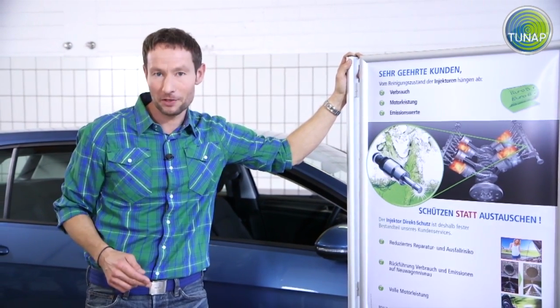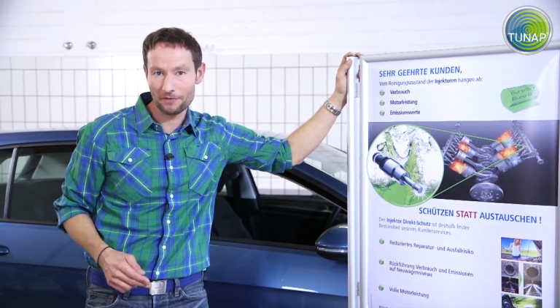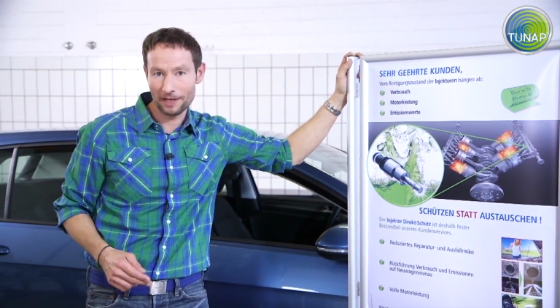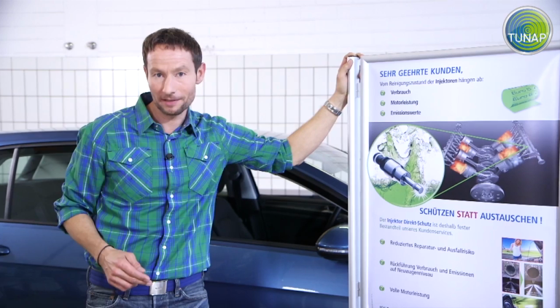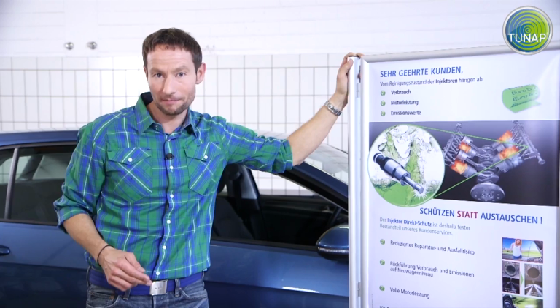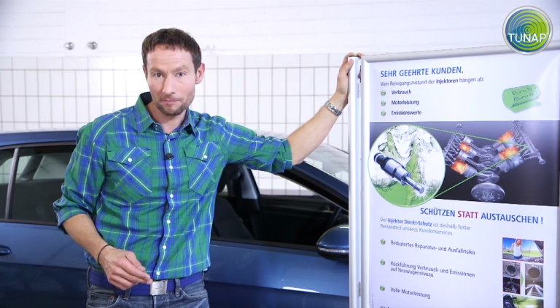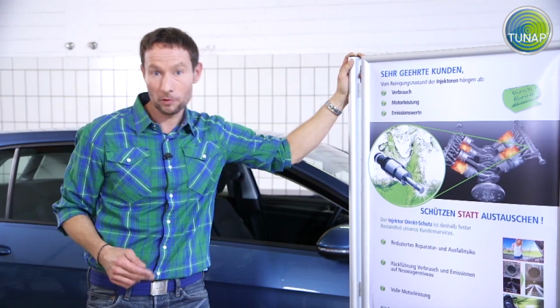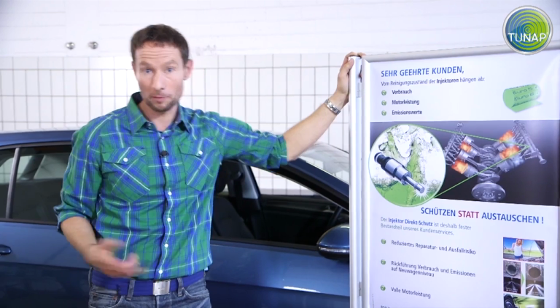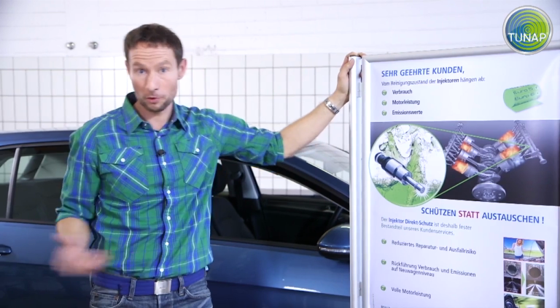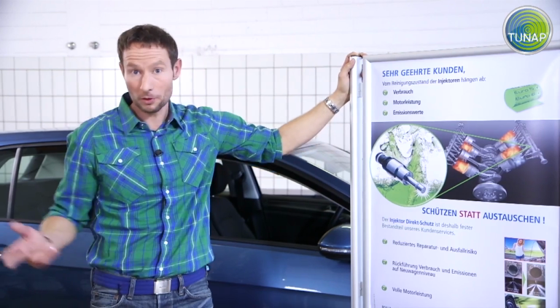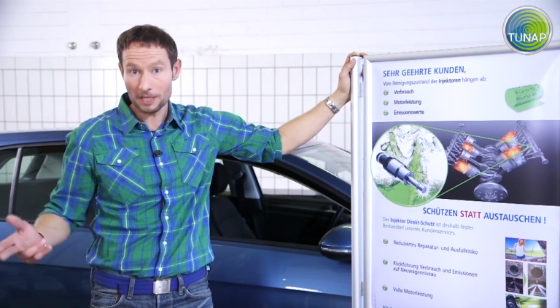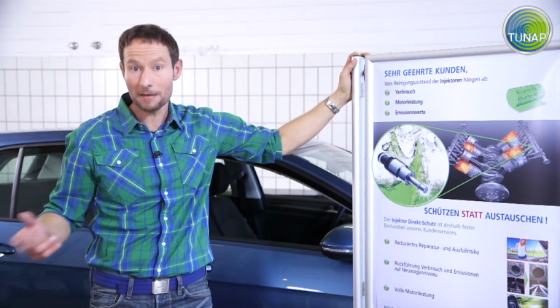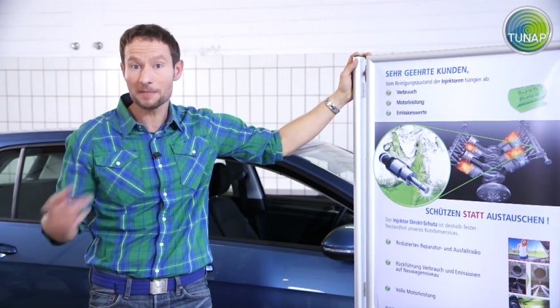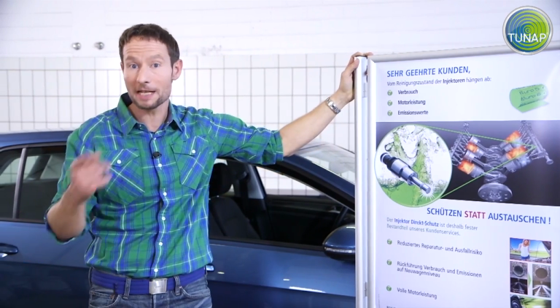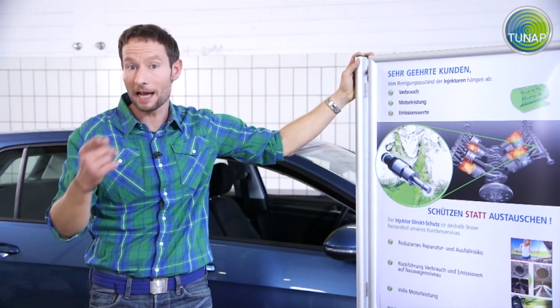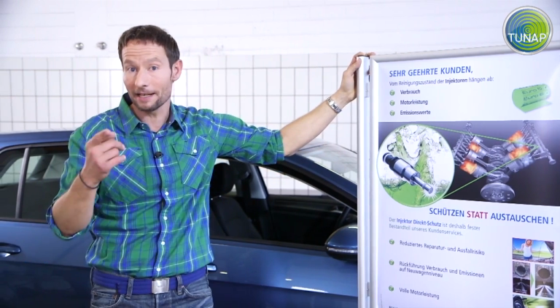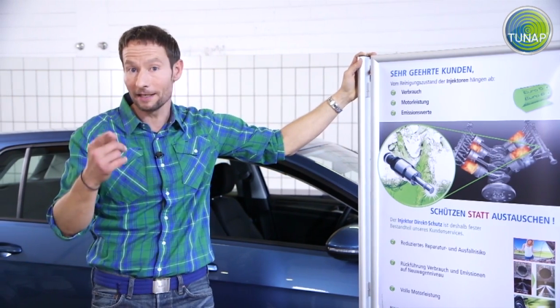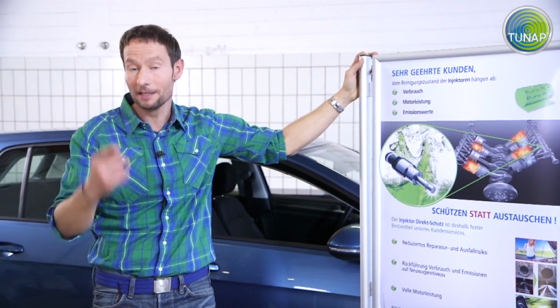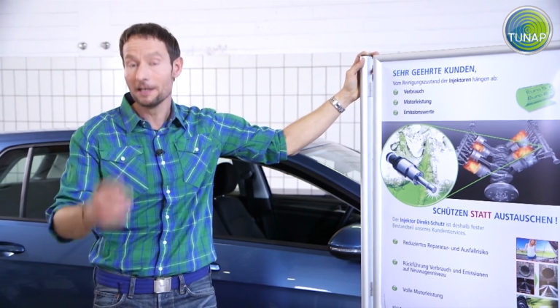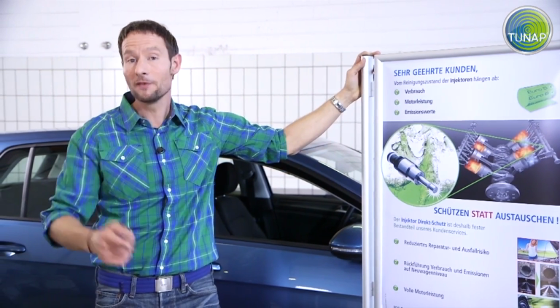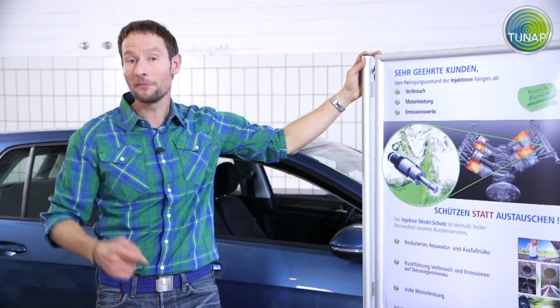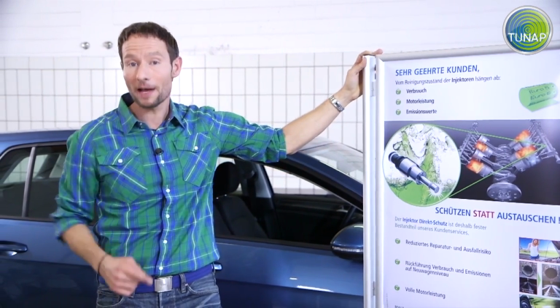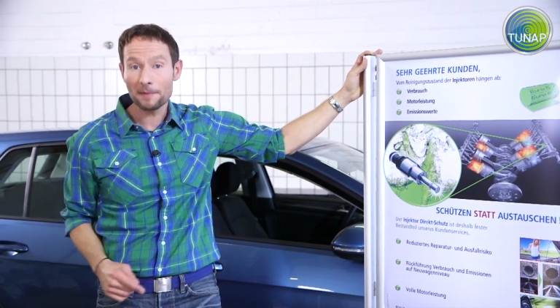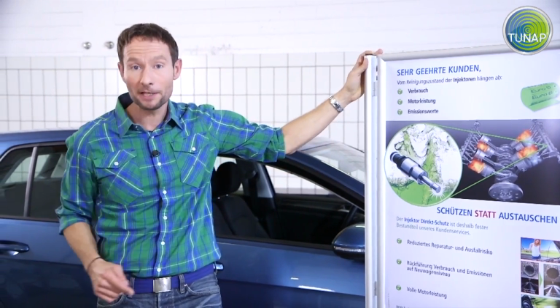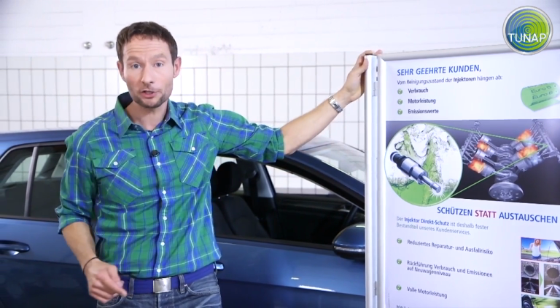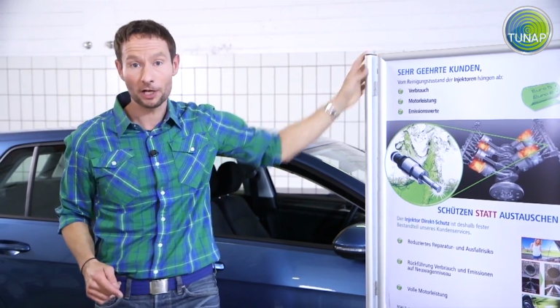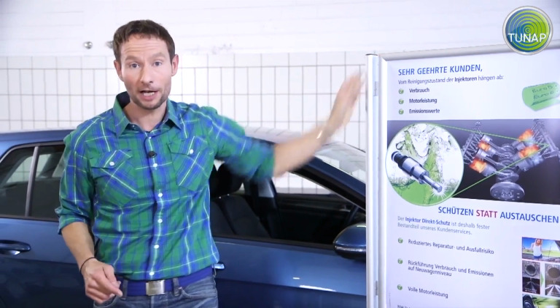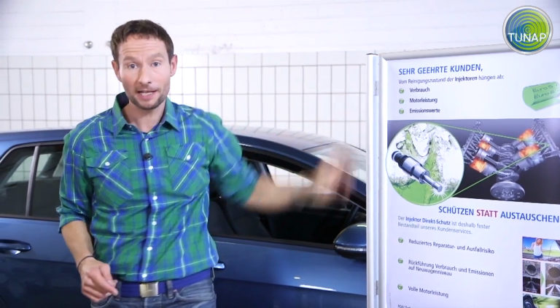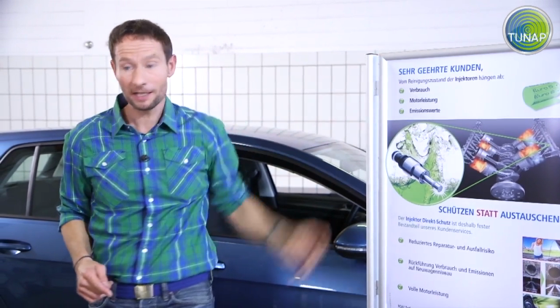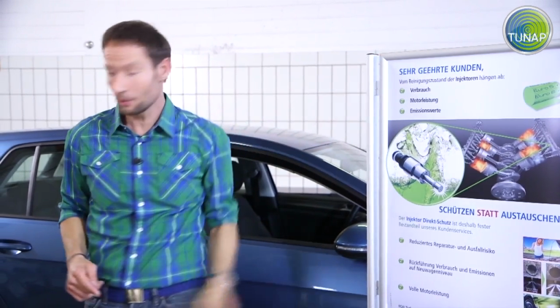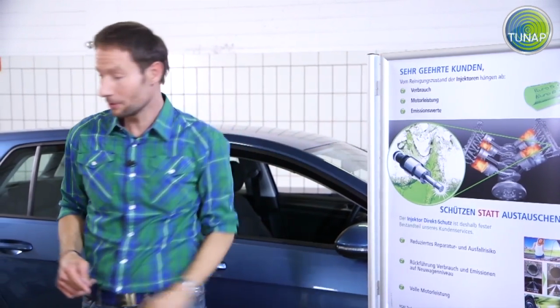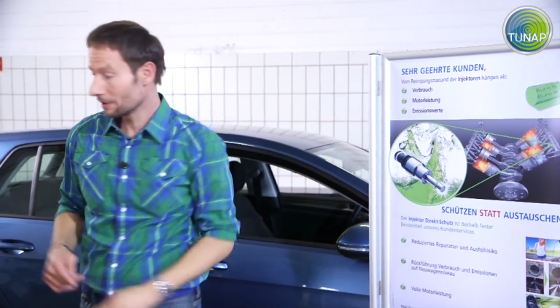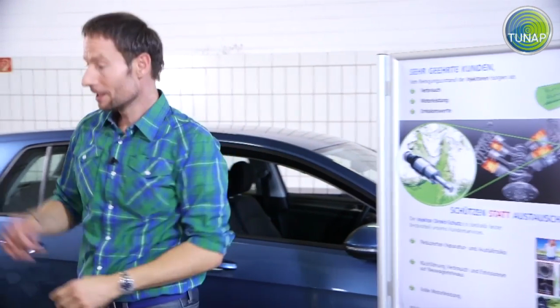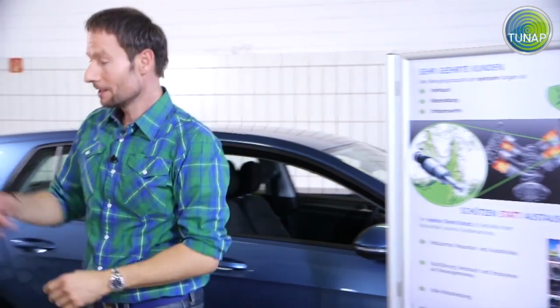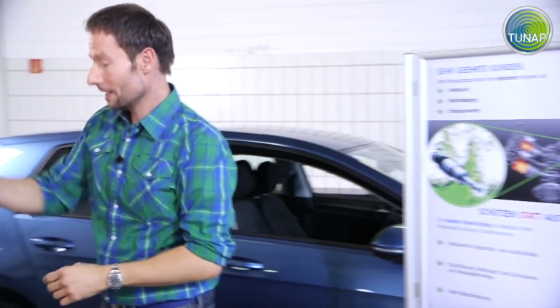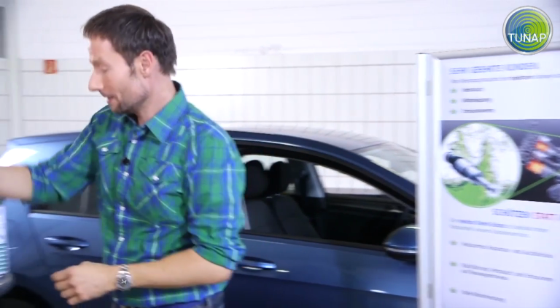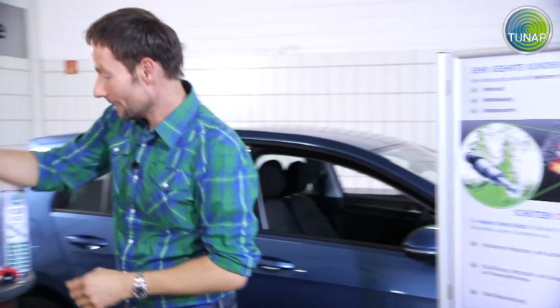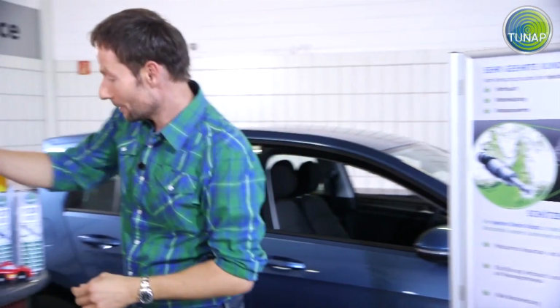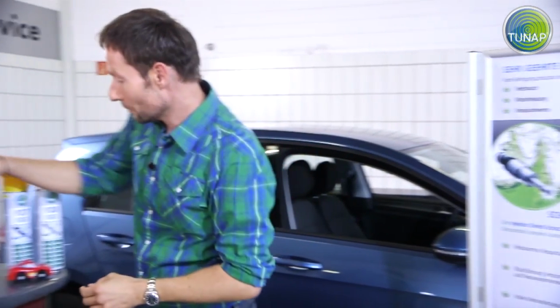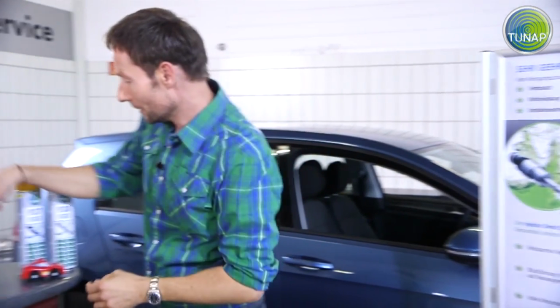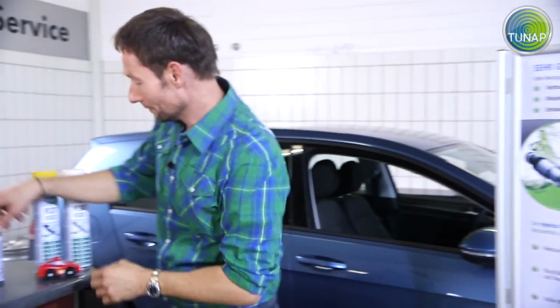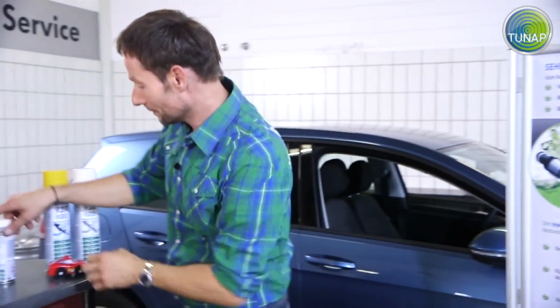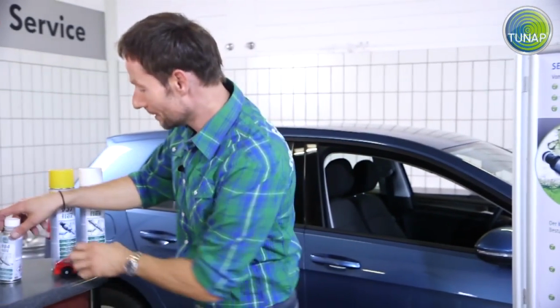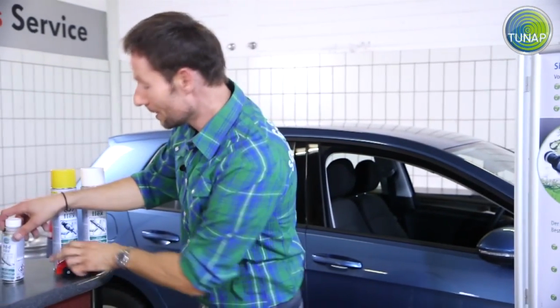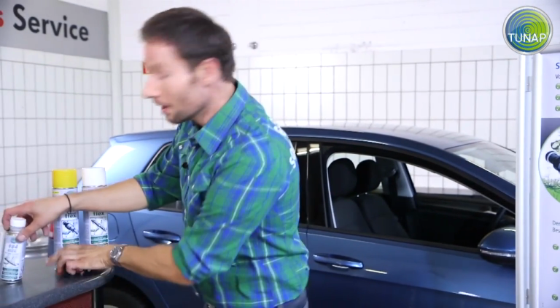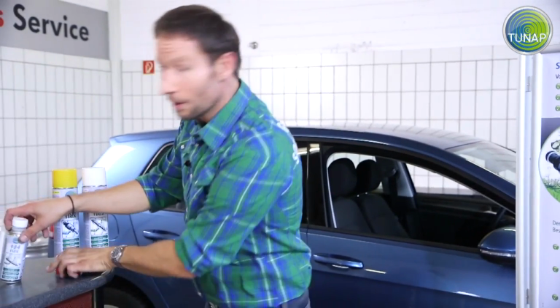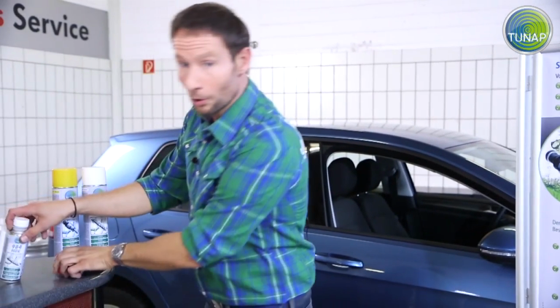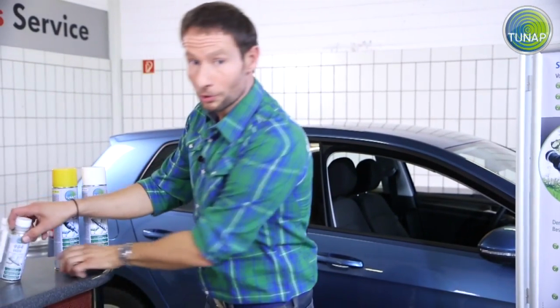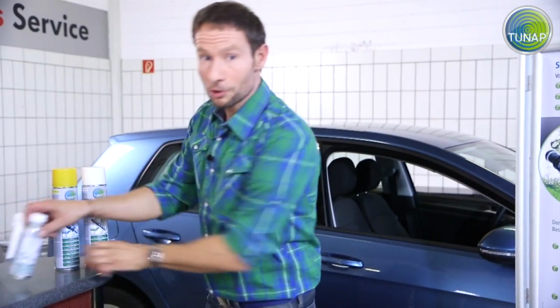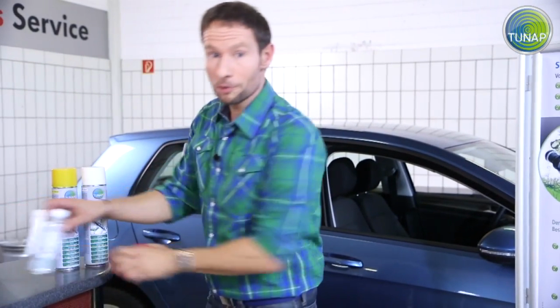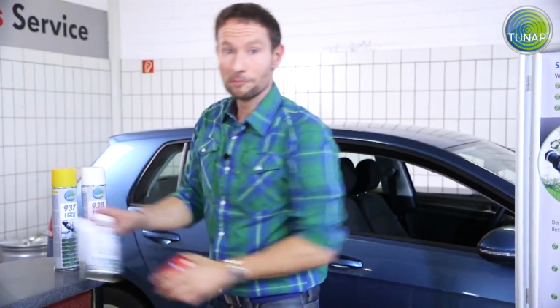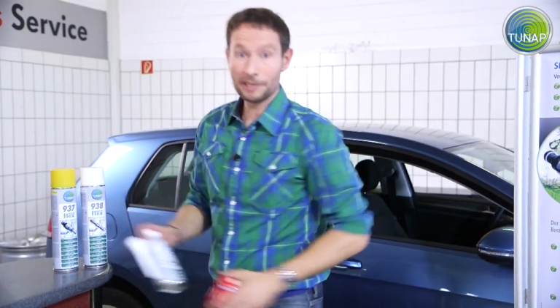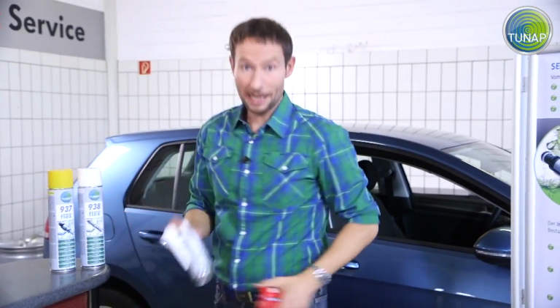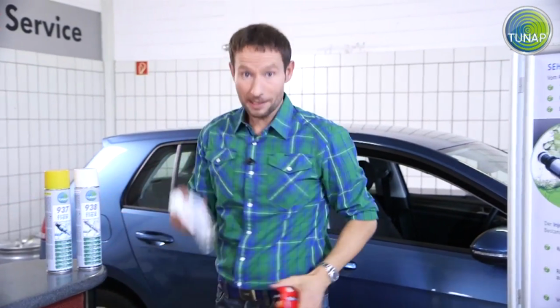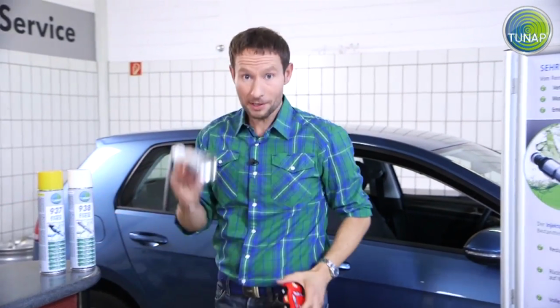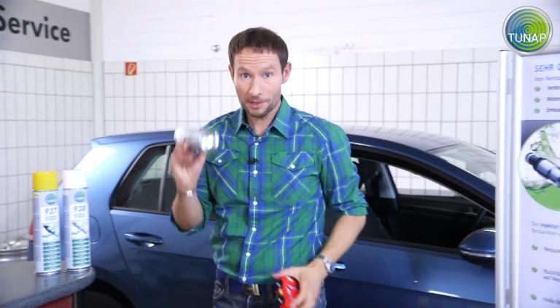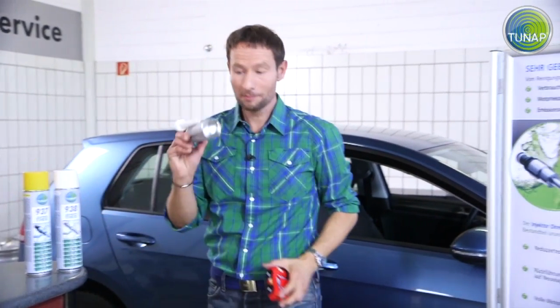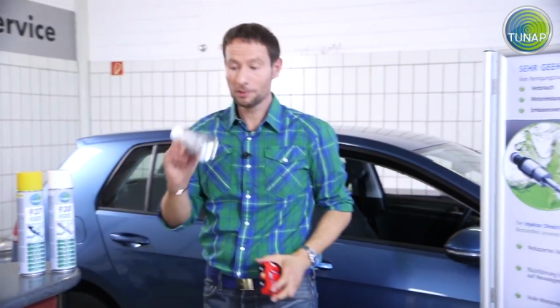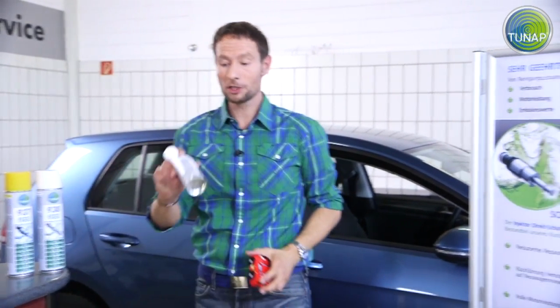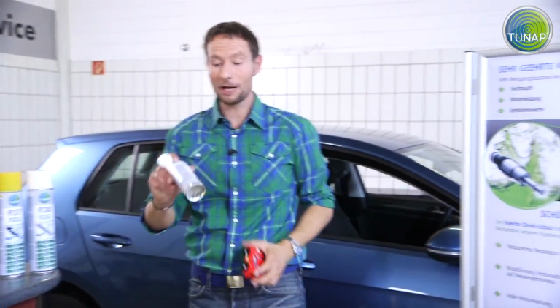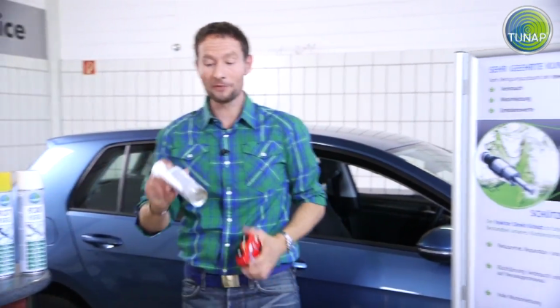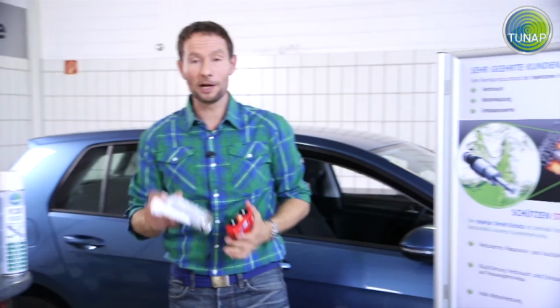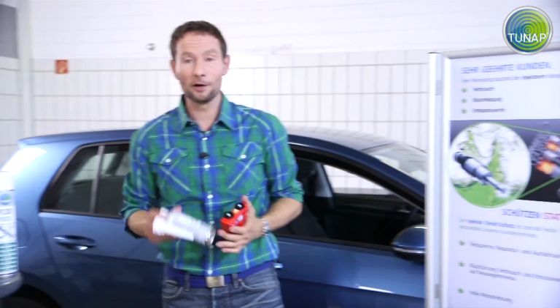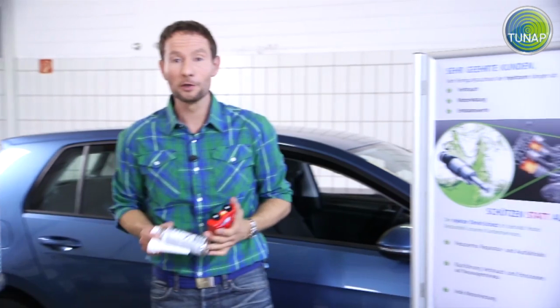When you're finished, you have professionally cleaned injectors, and that makes for satisfied customers.